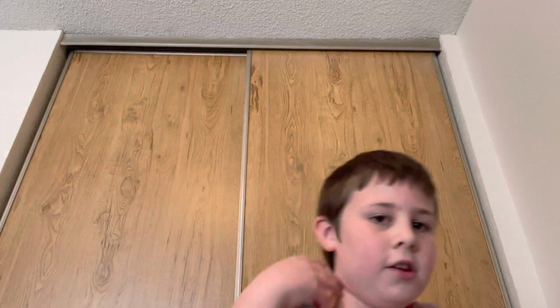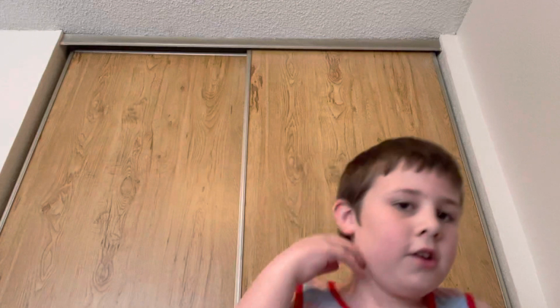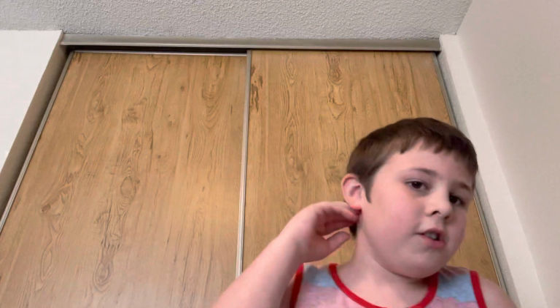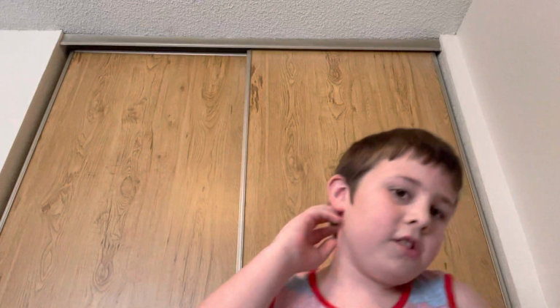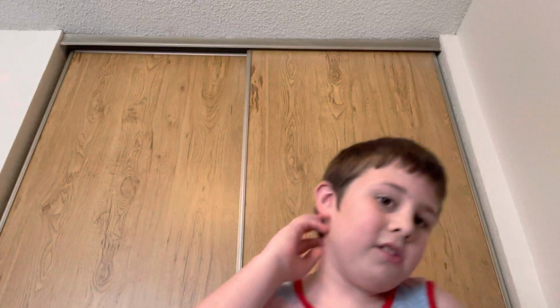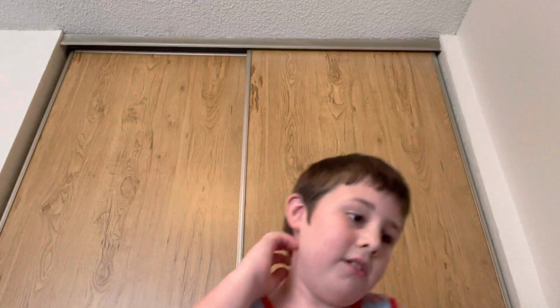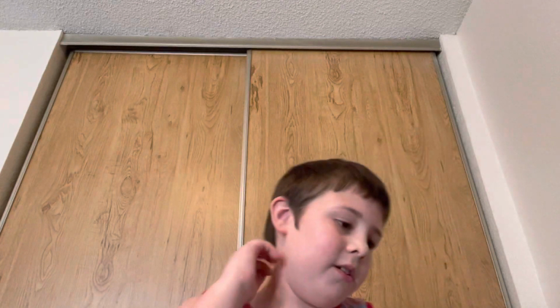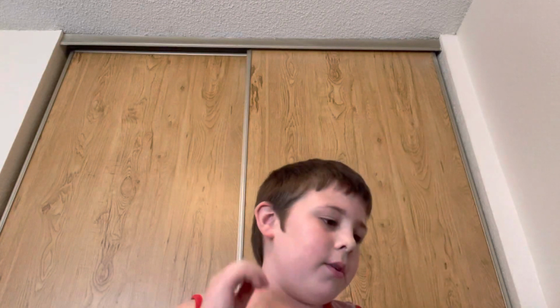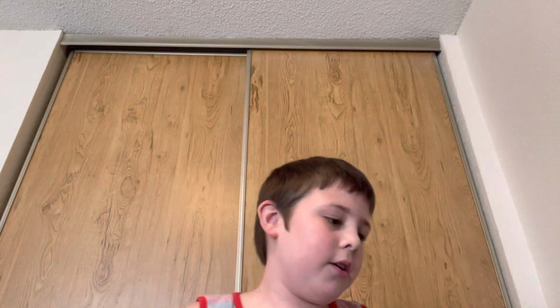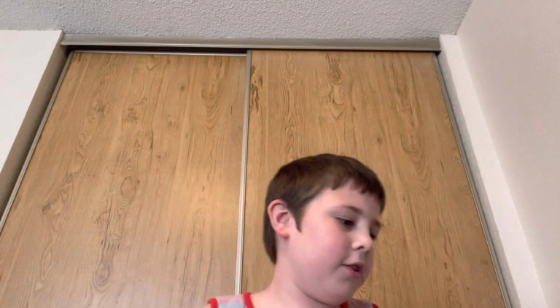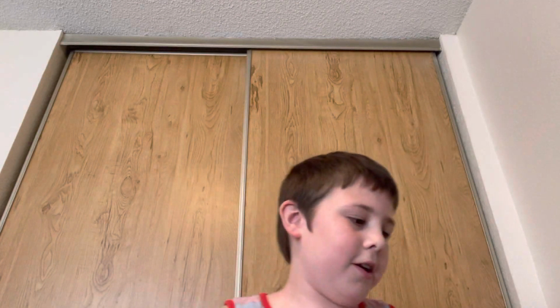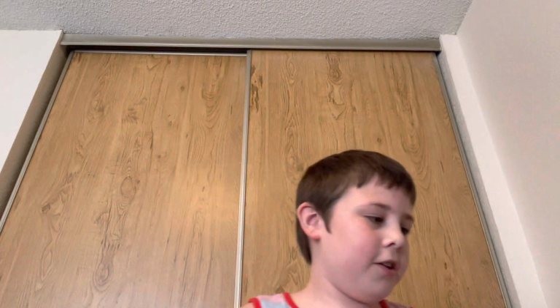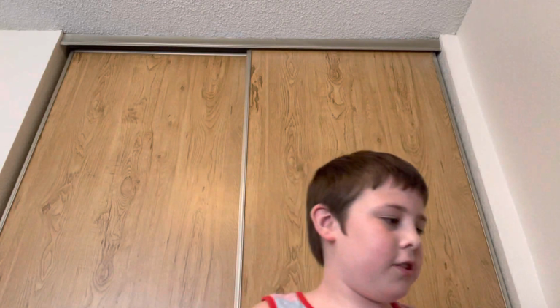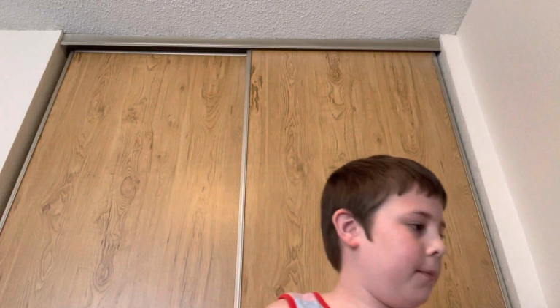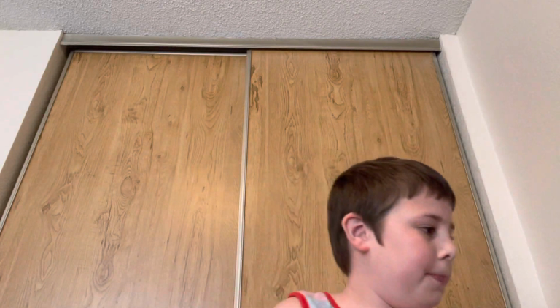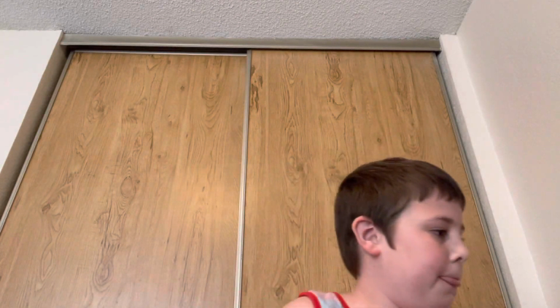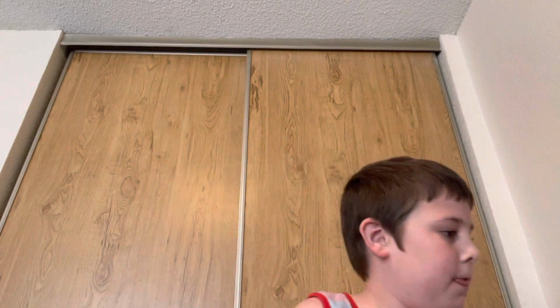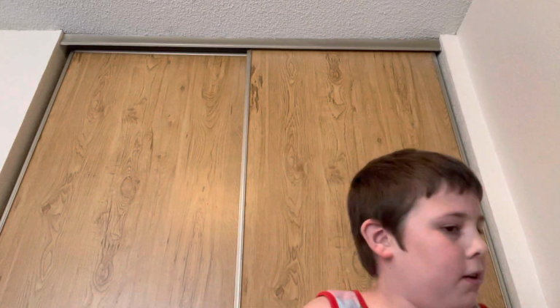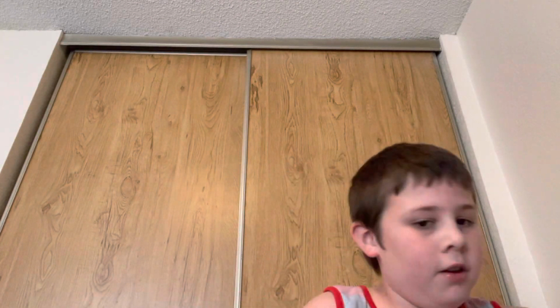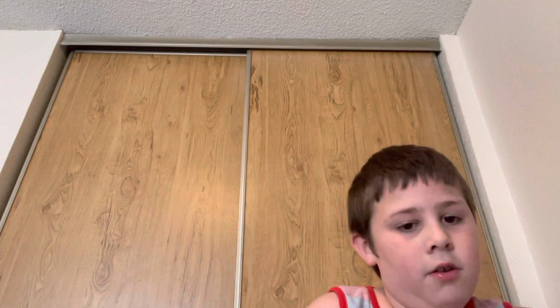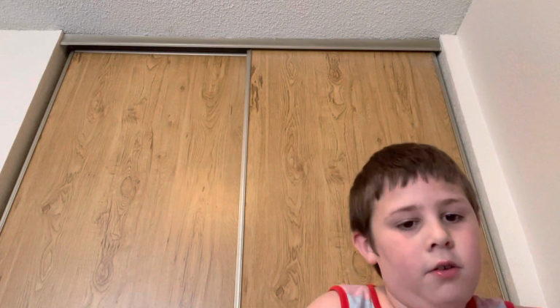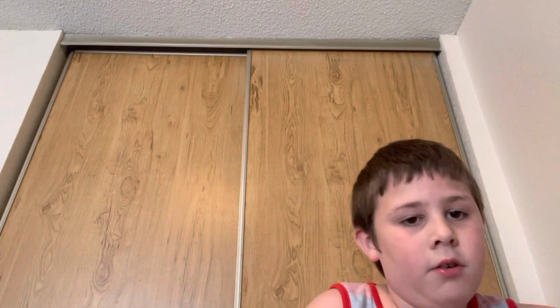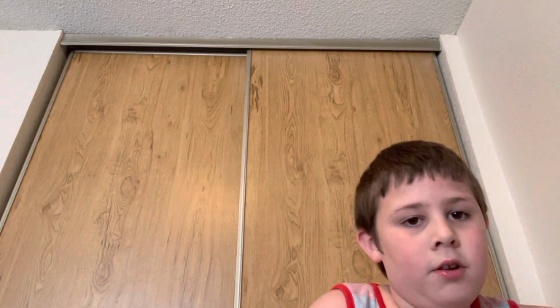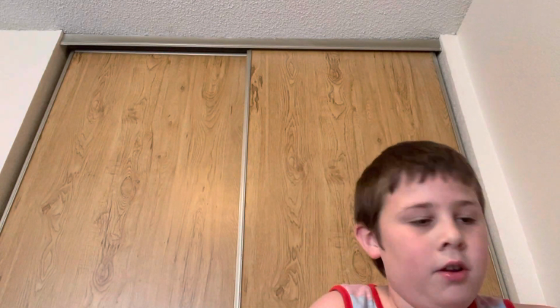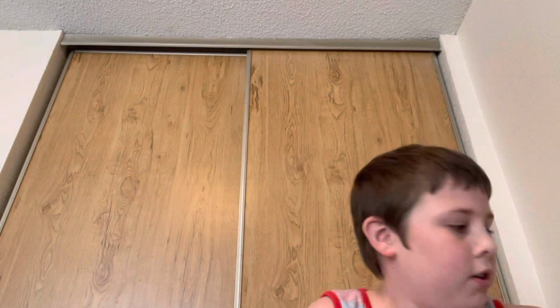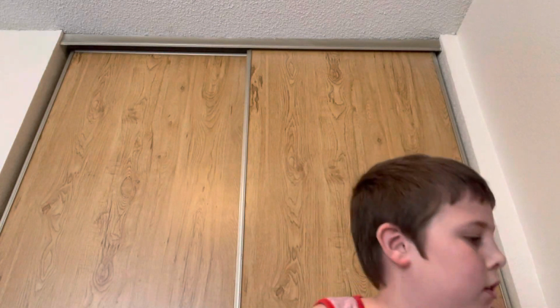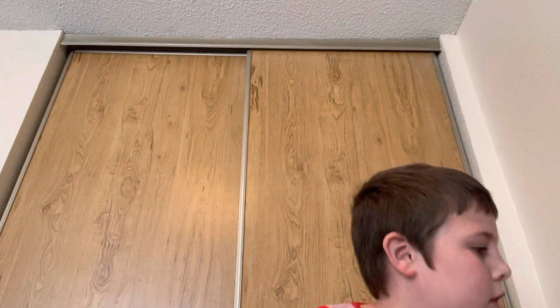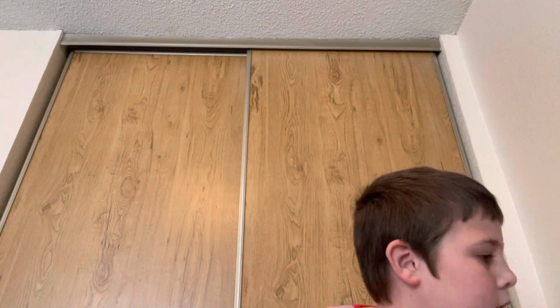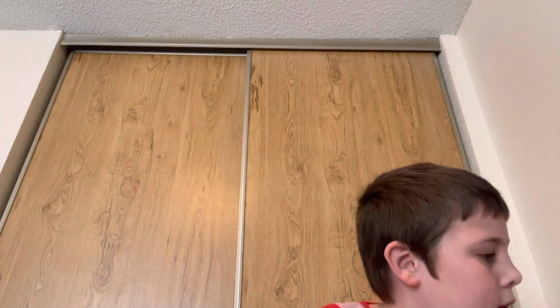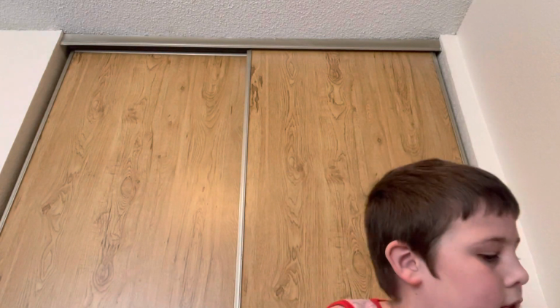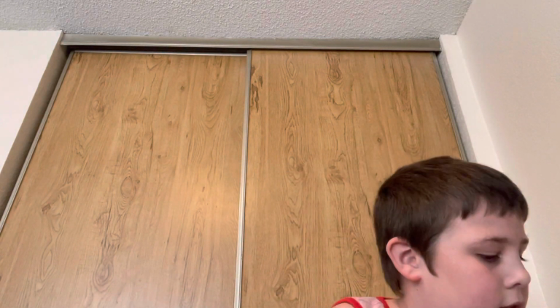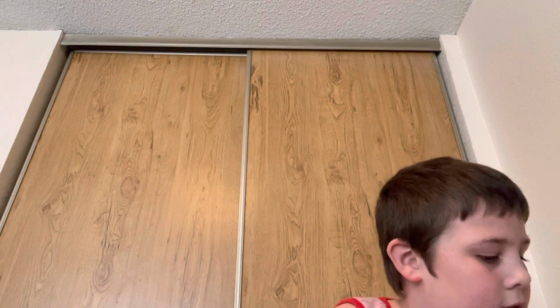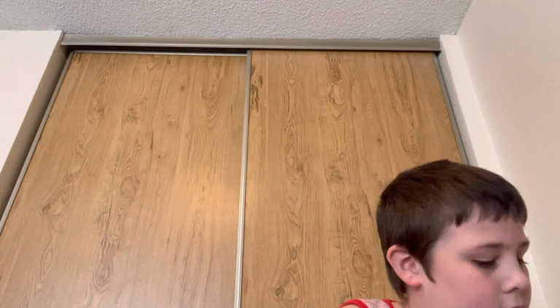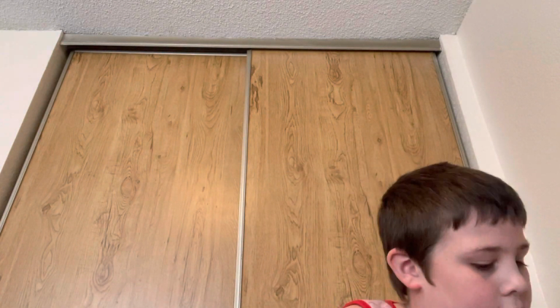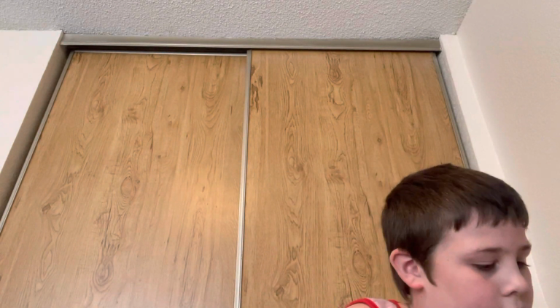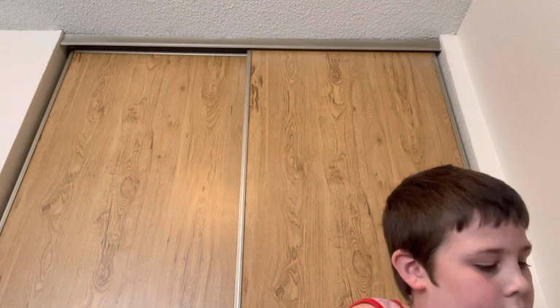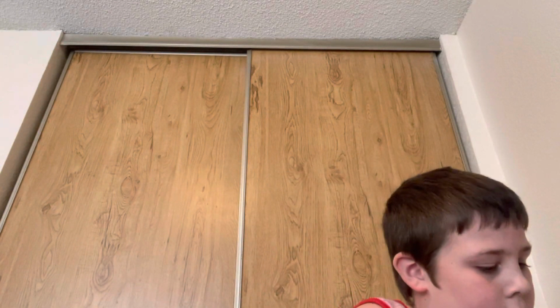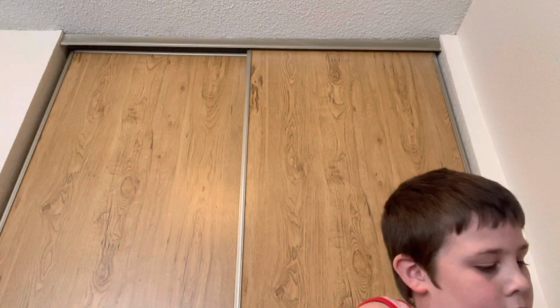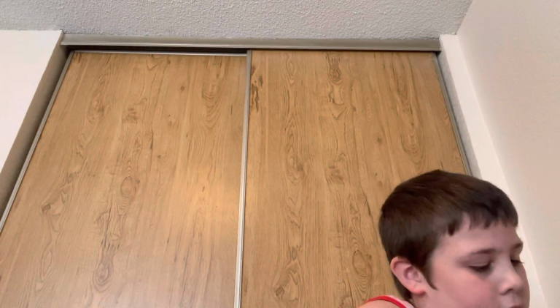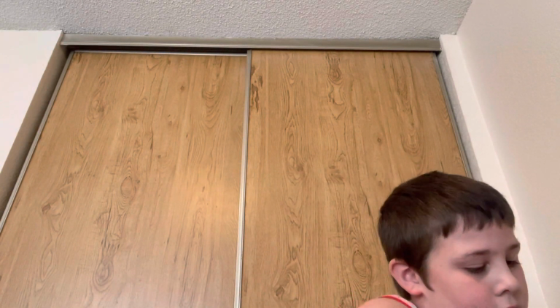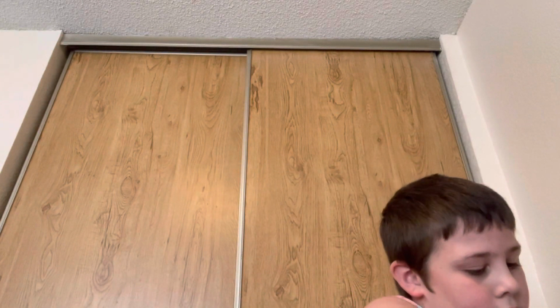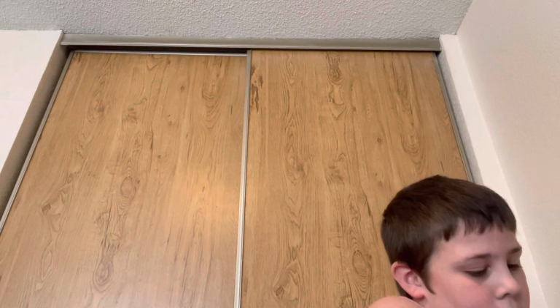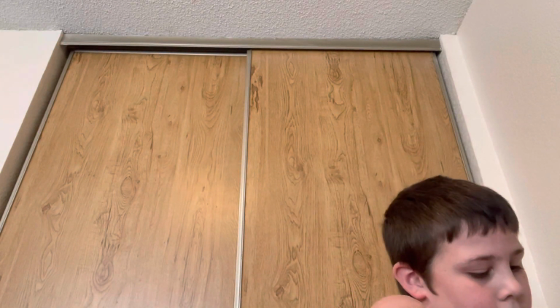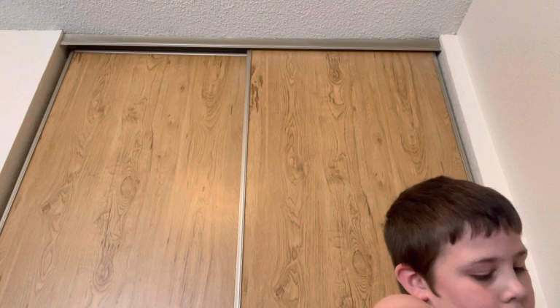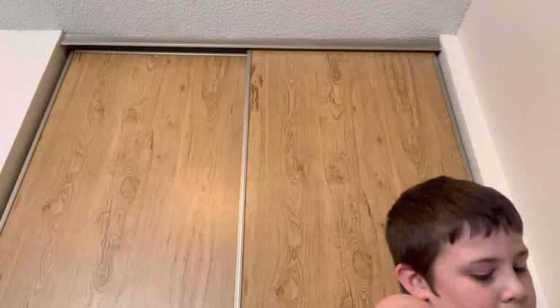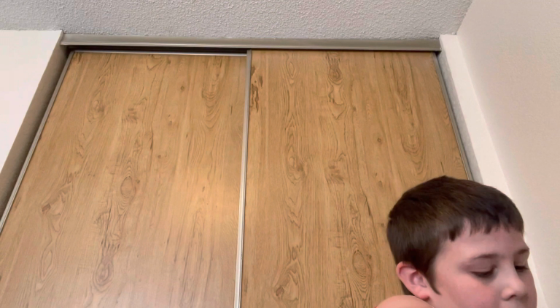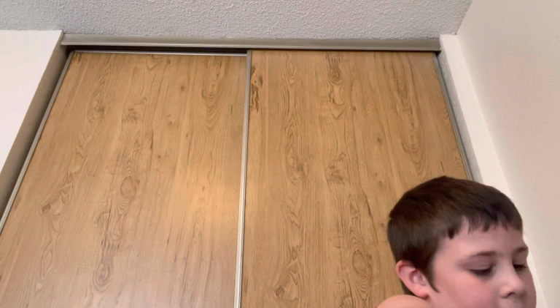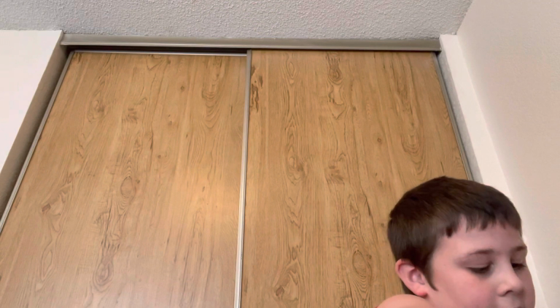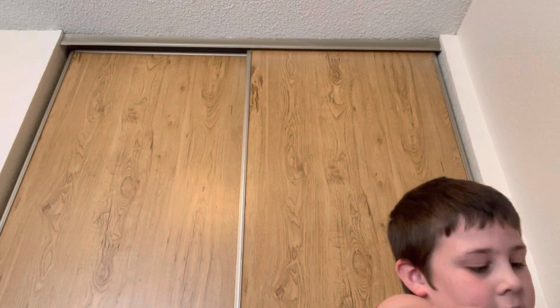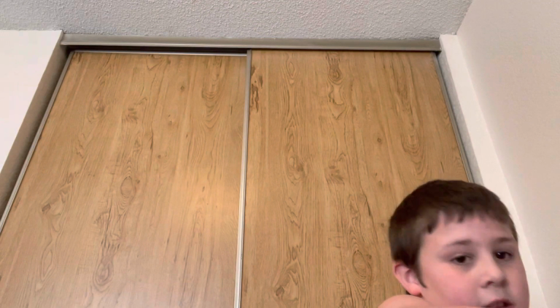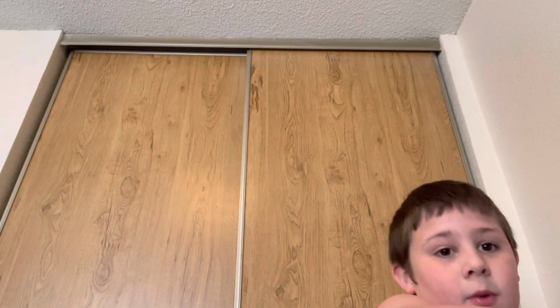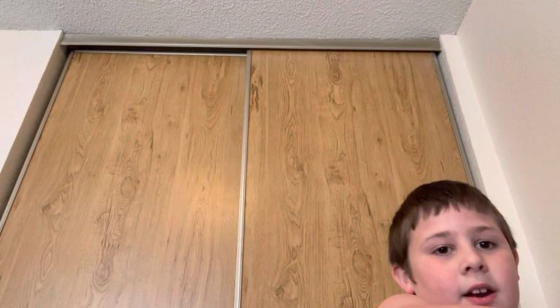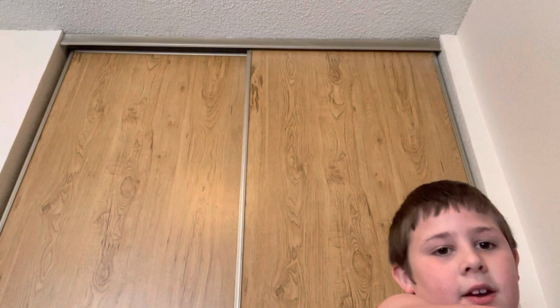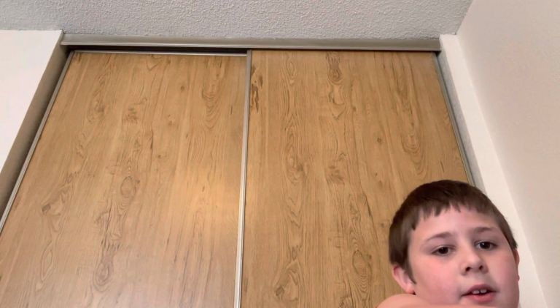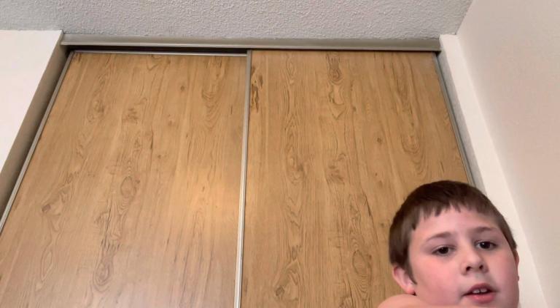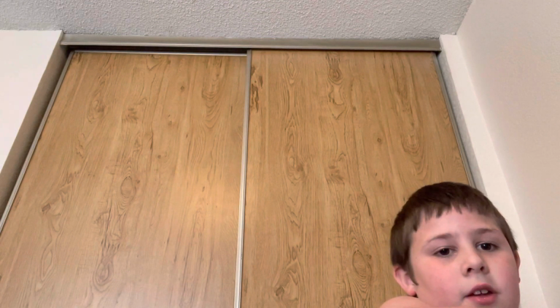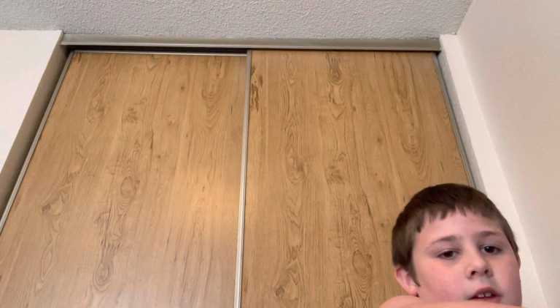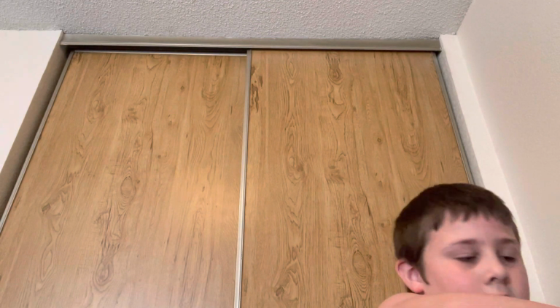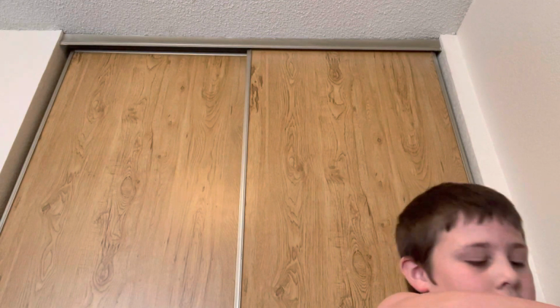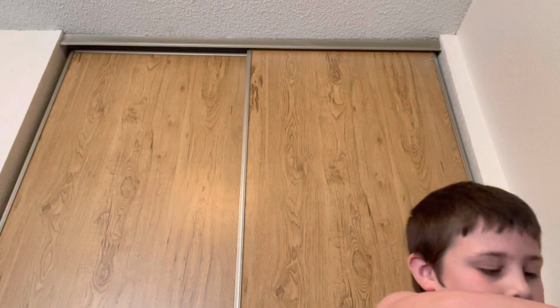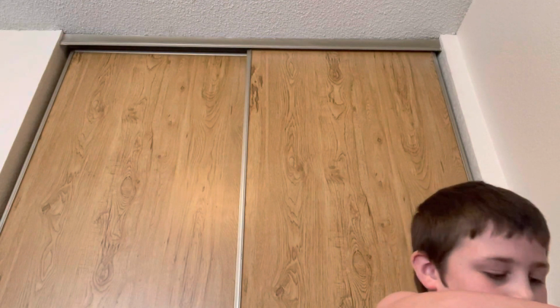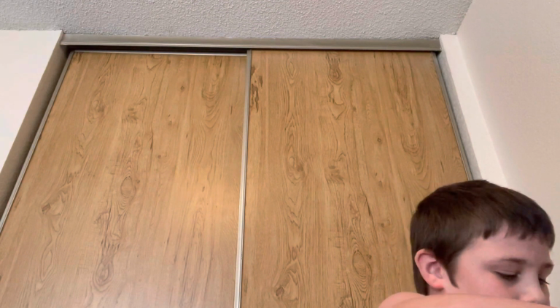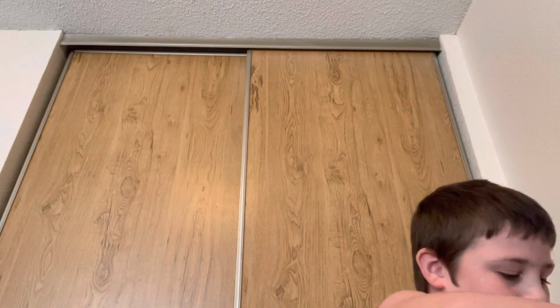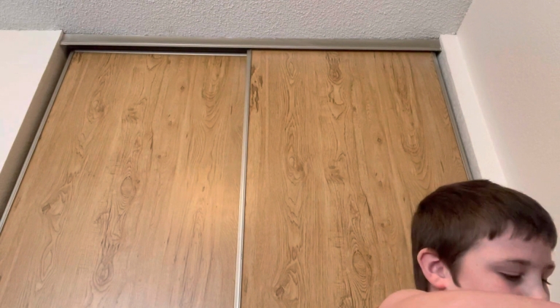So, here we go guys, okay, hold on, and here we go guys — you ready? Let's go.